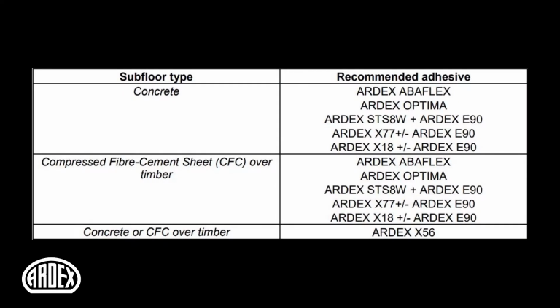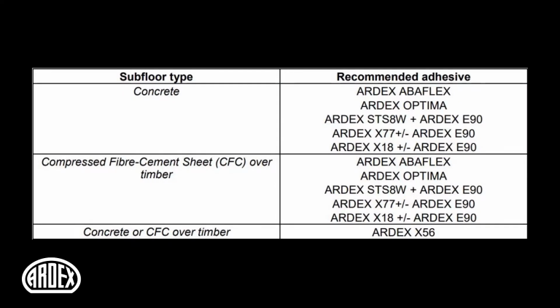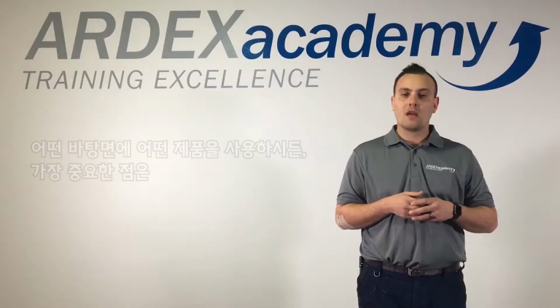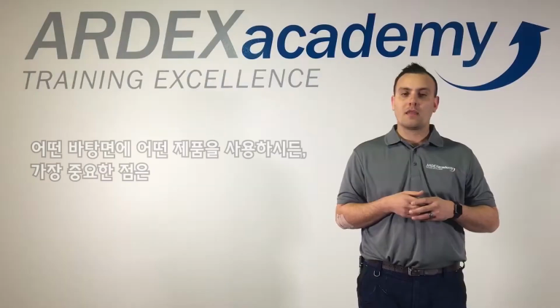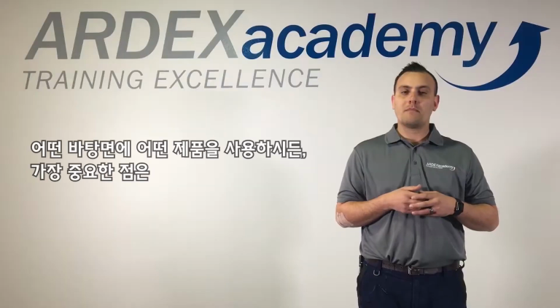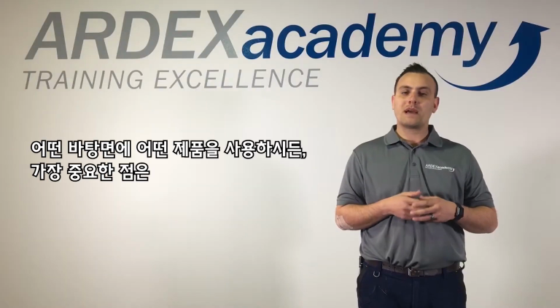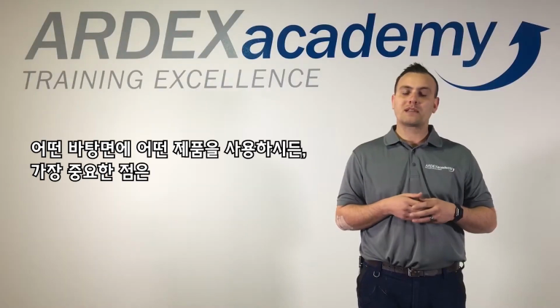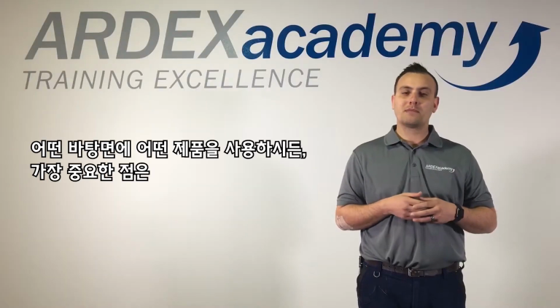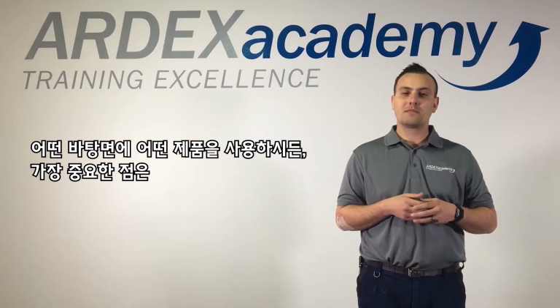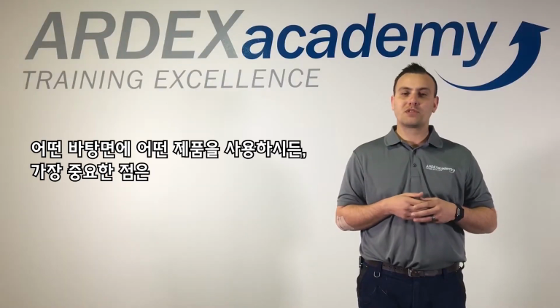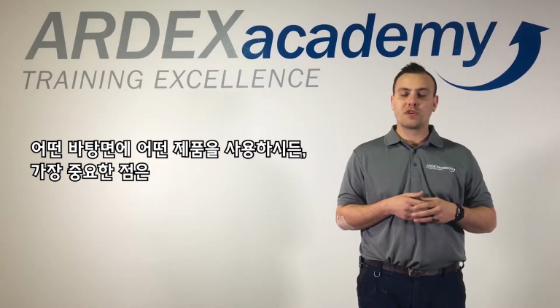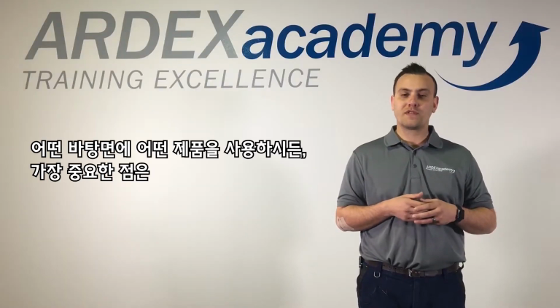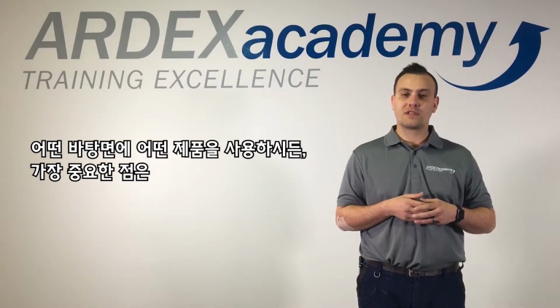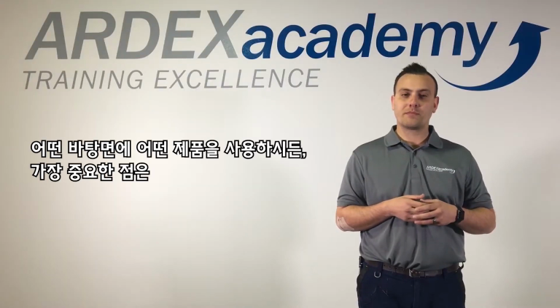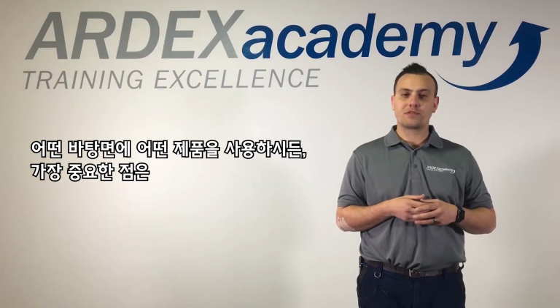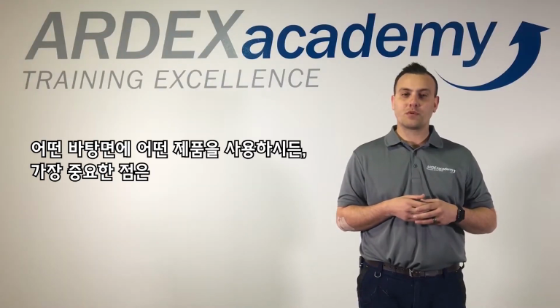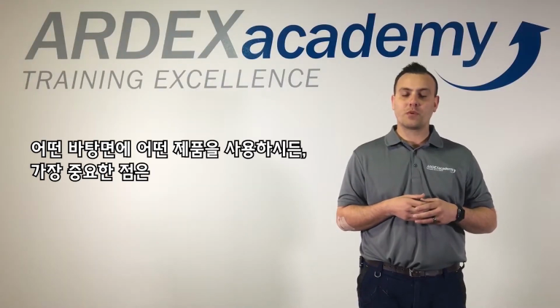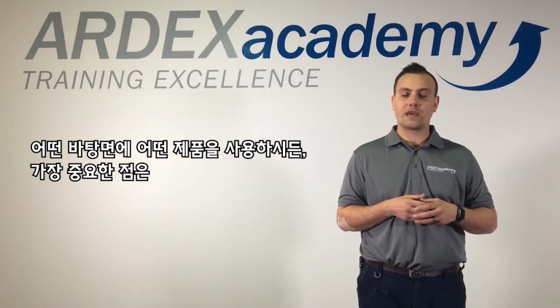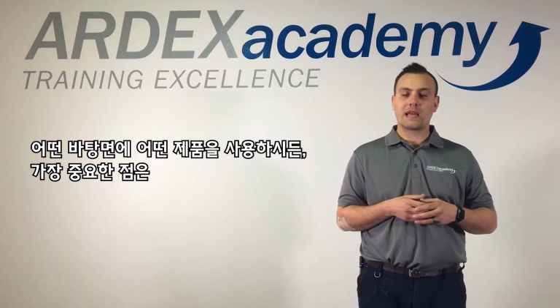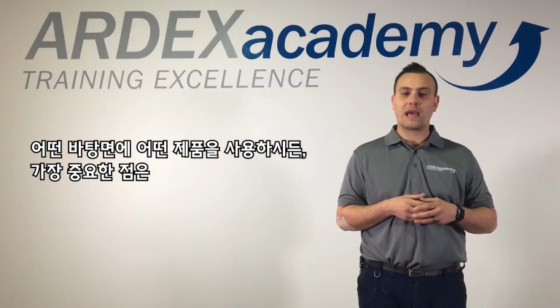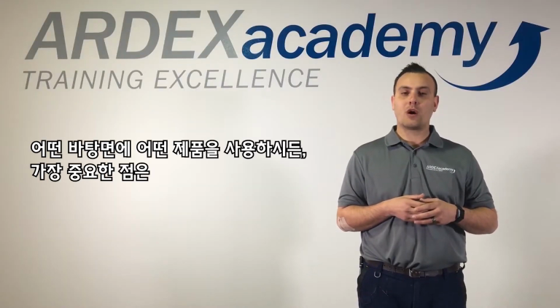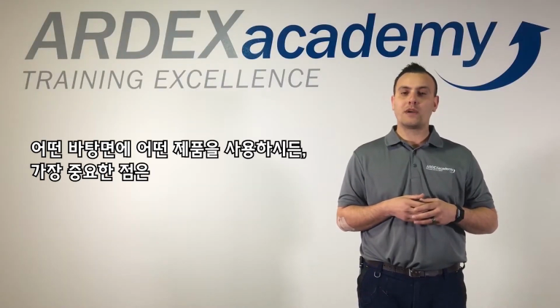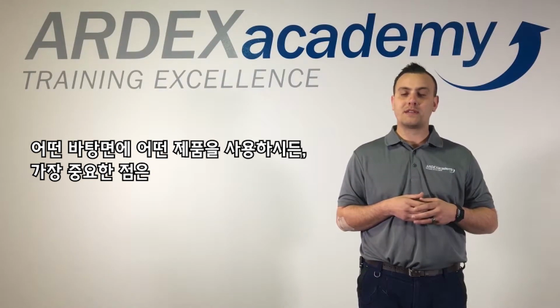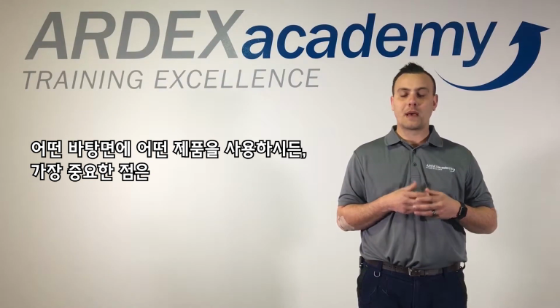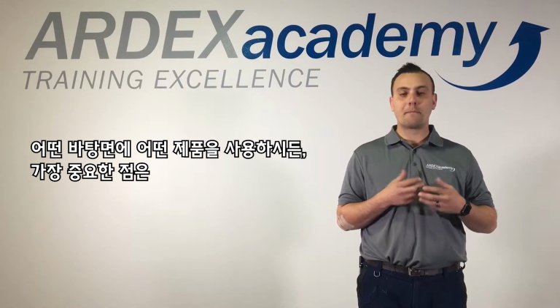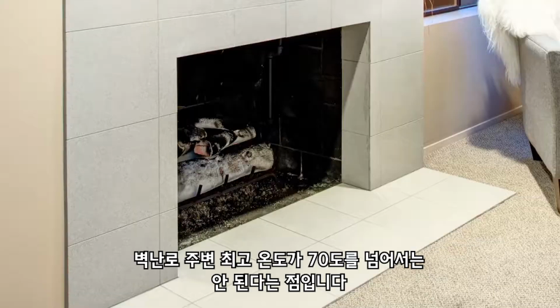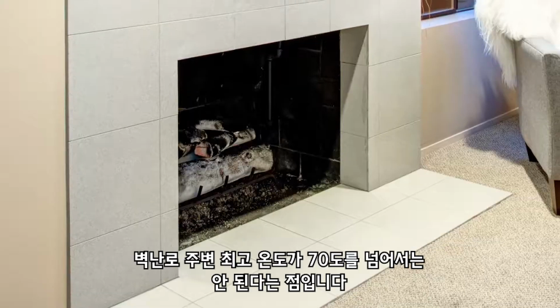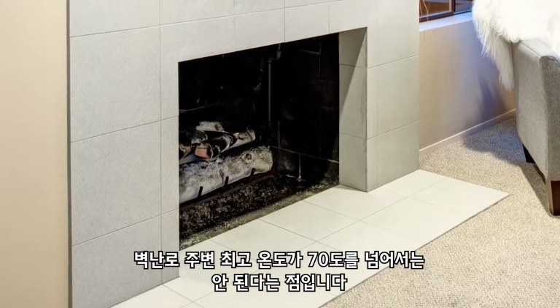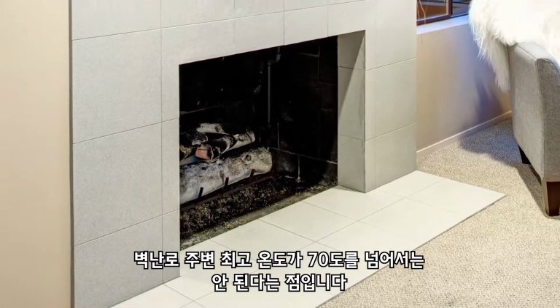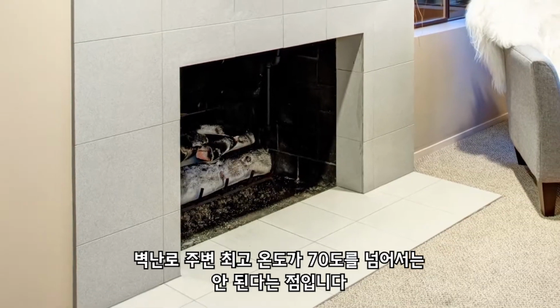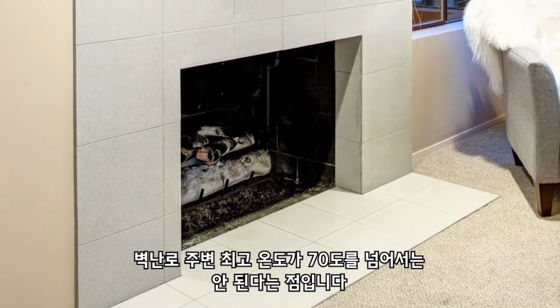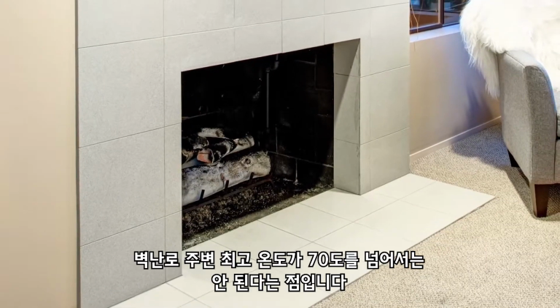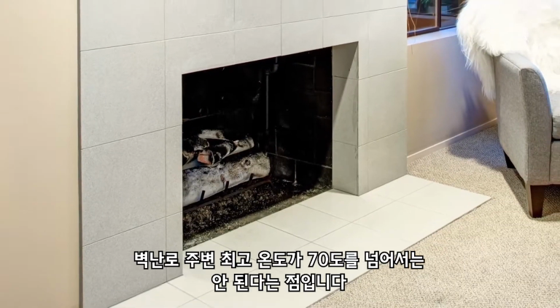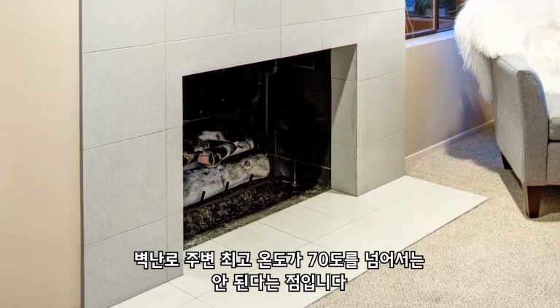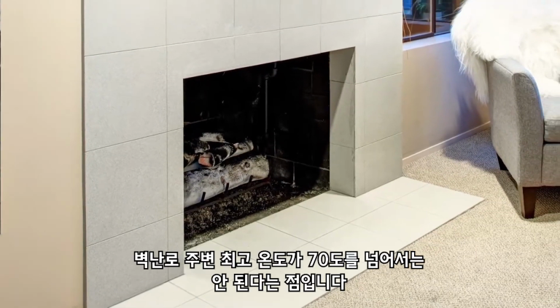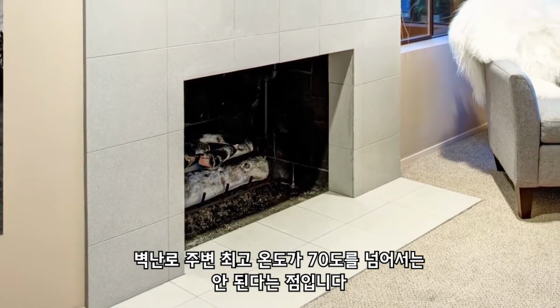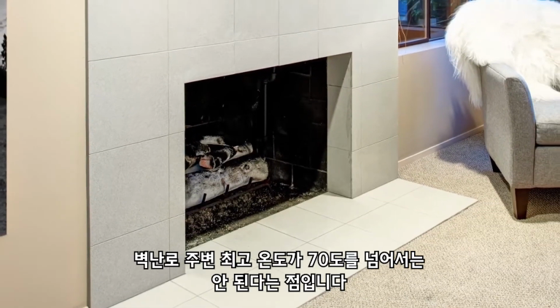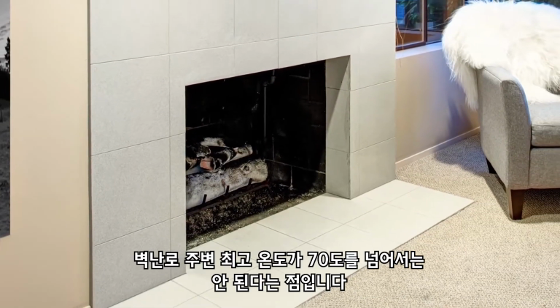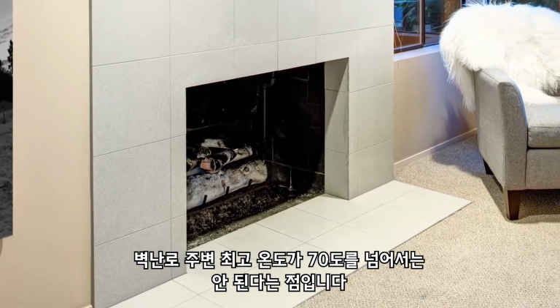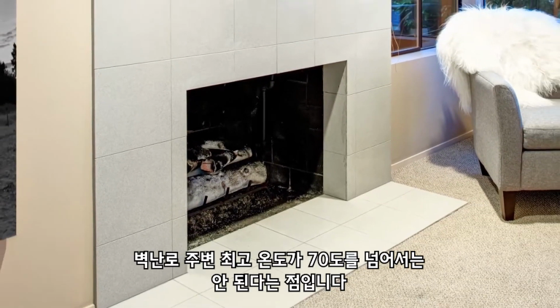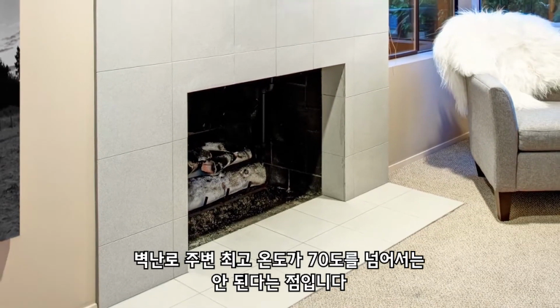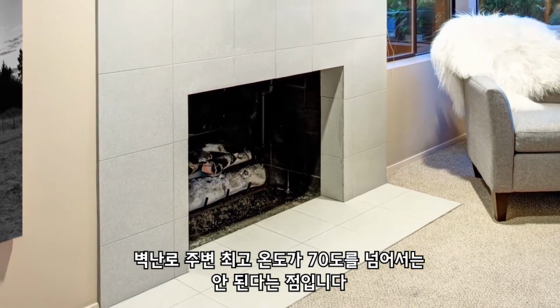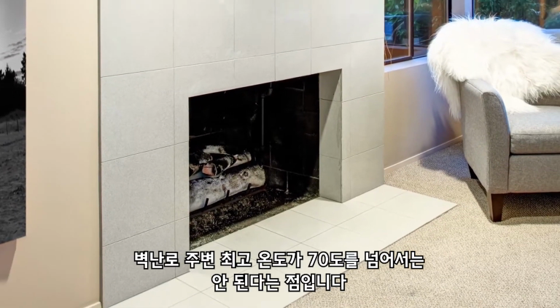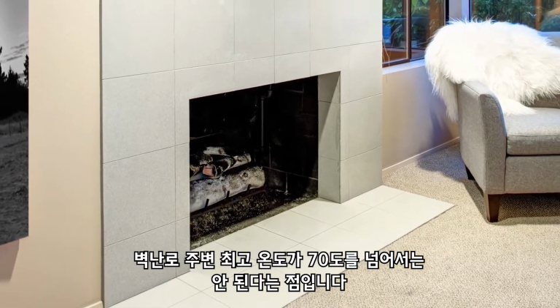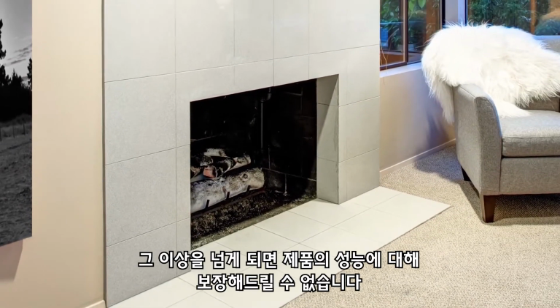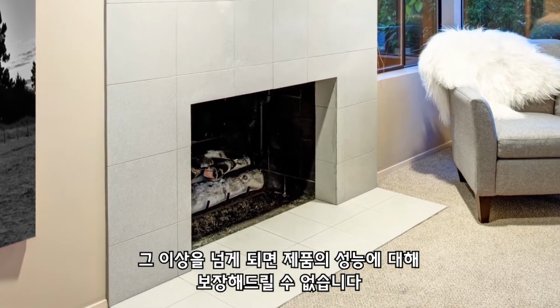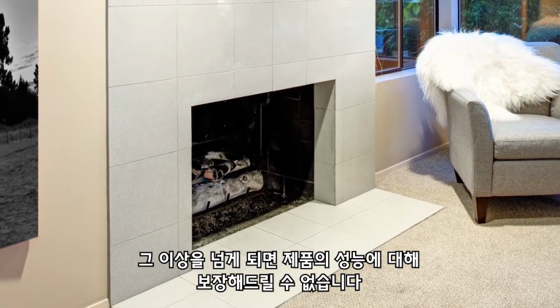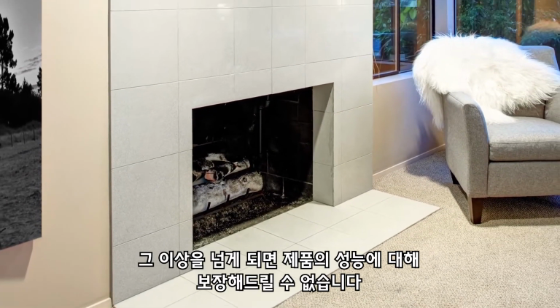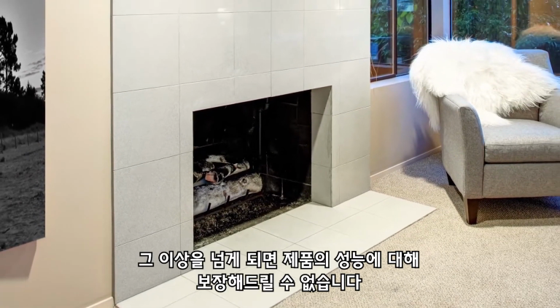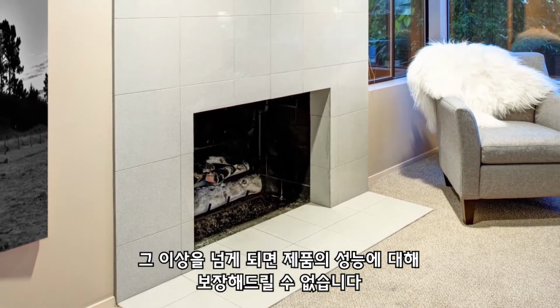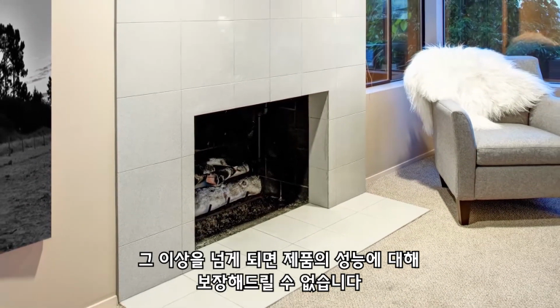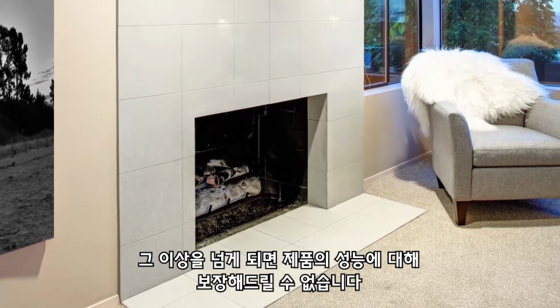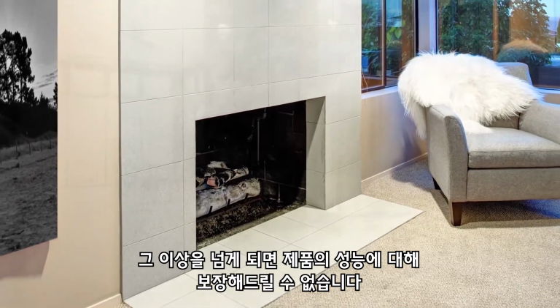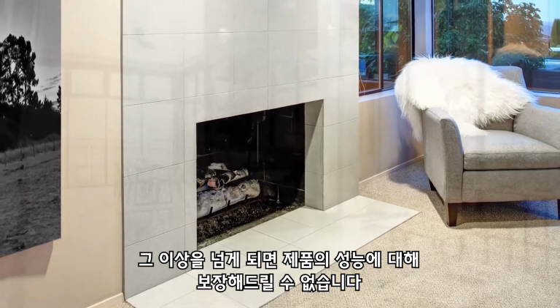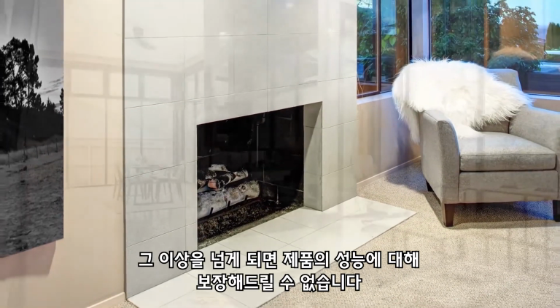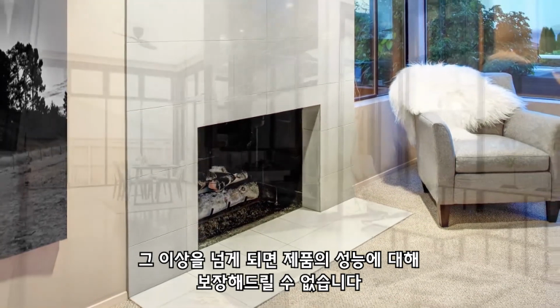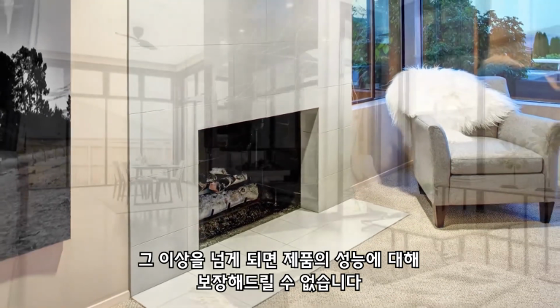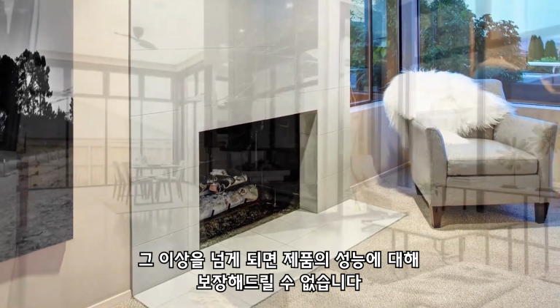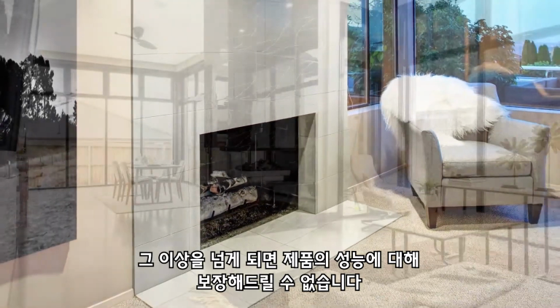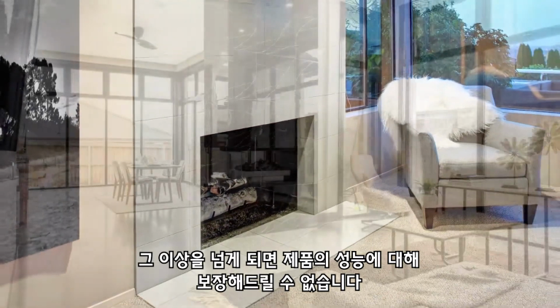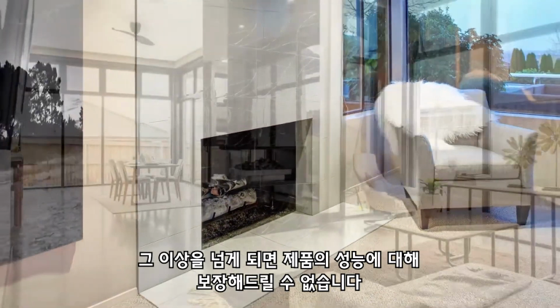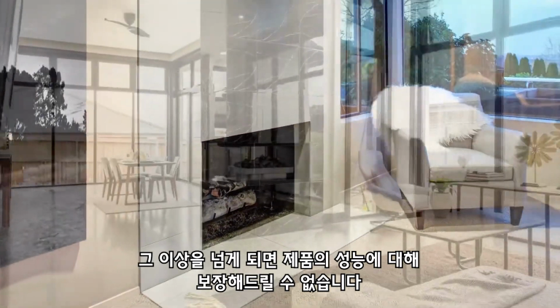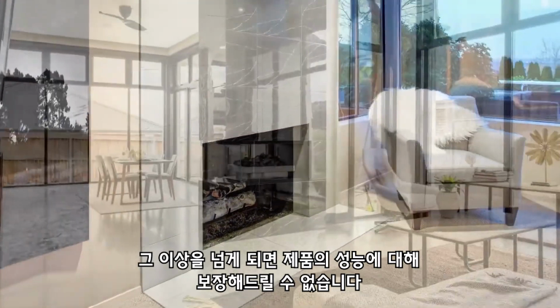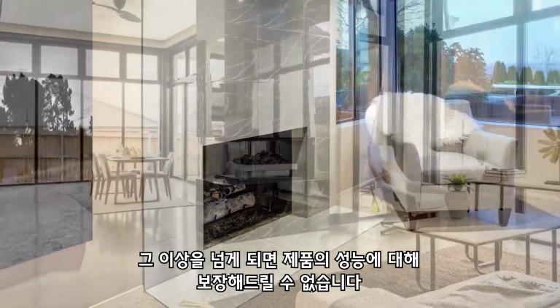The maximum surface temperature we allow is 70 degrees. Any higher, unfortunately, we cannot offer a recommendation.